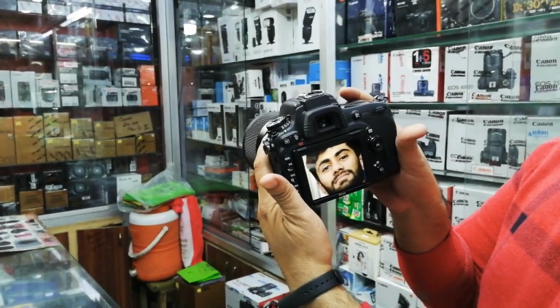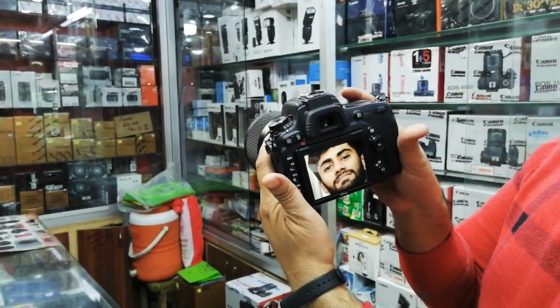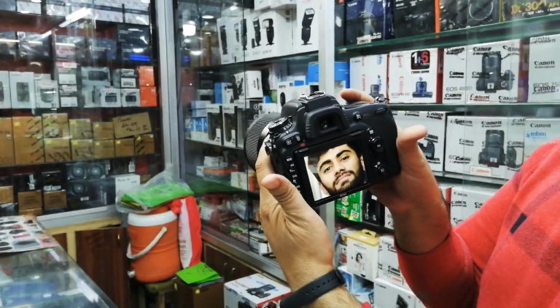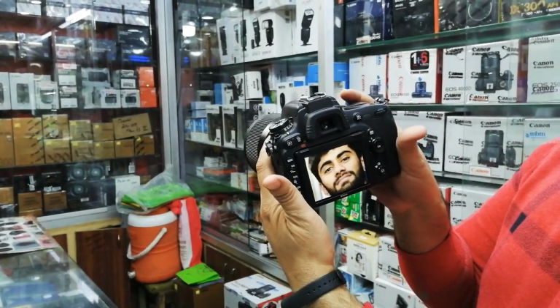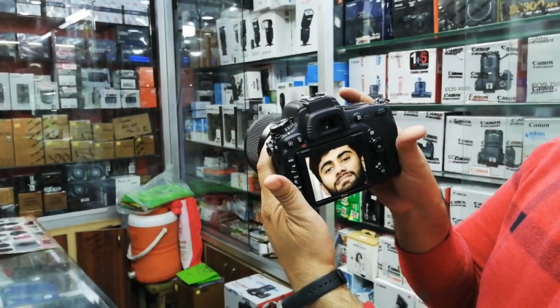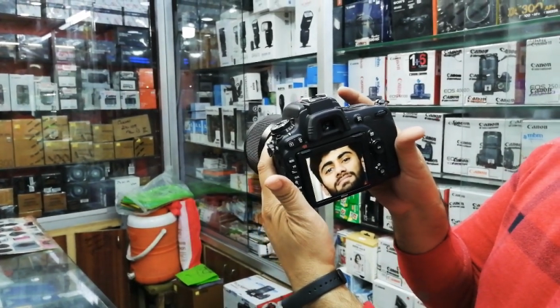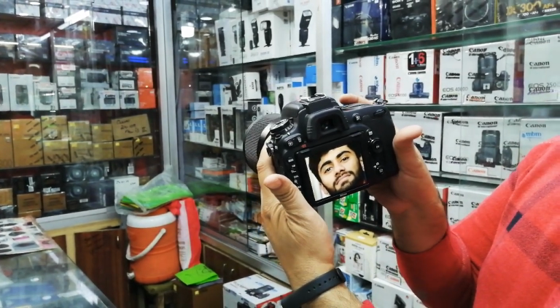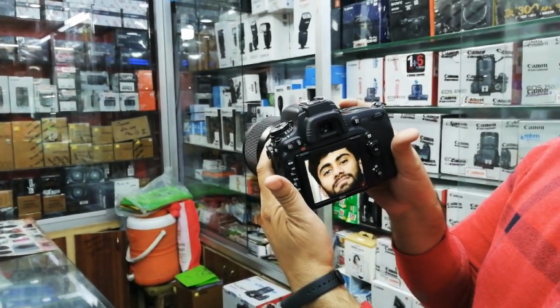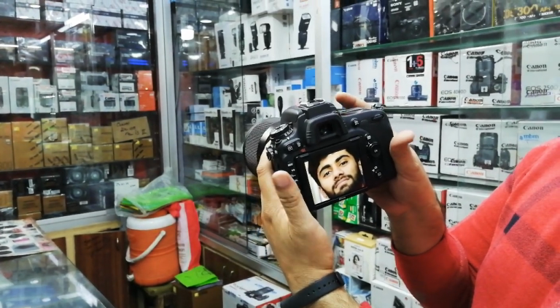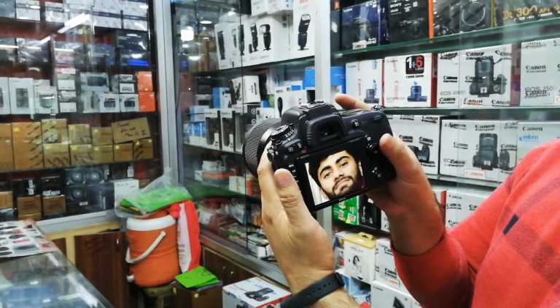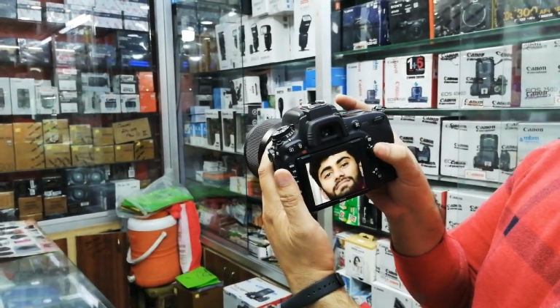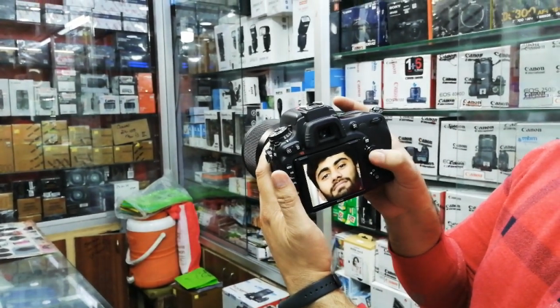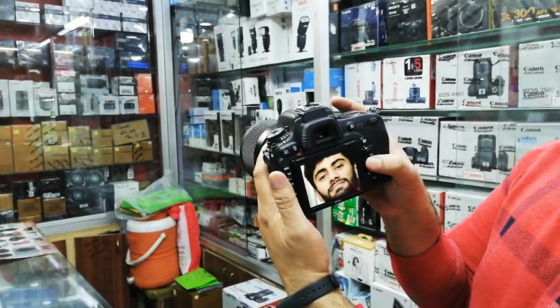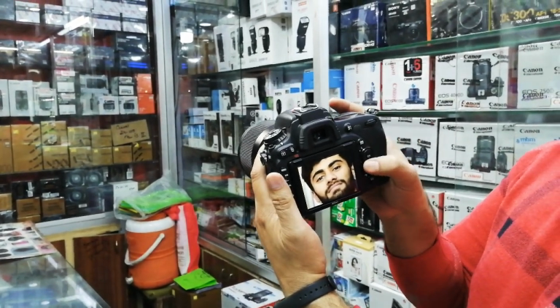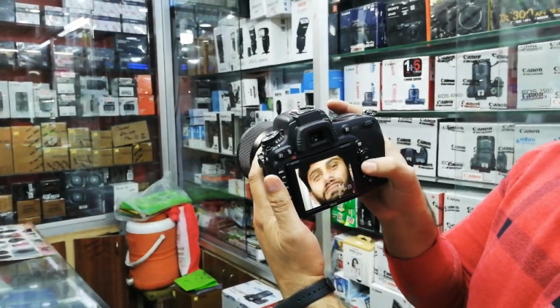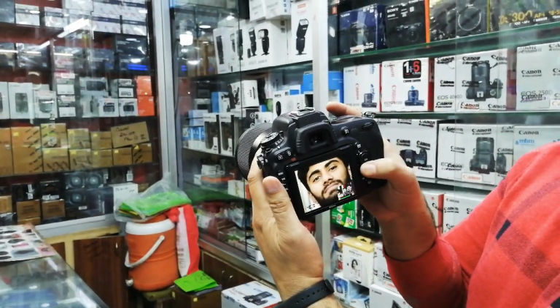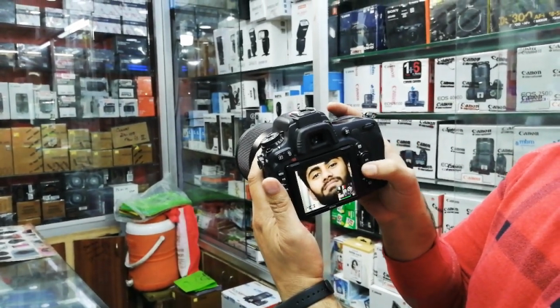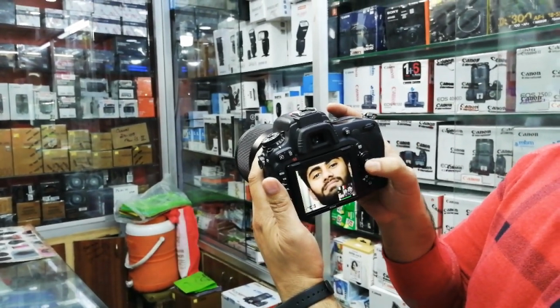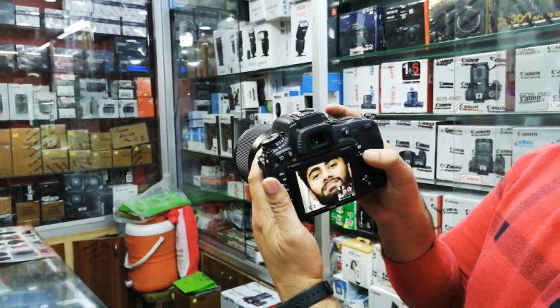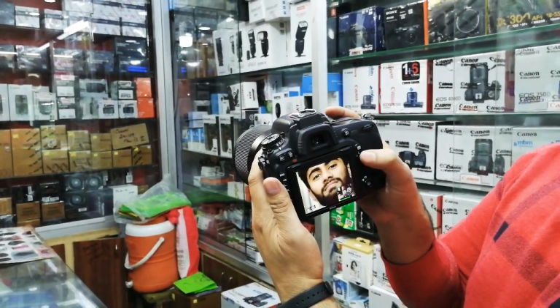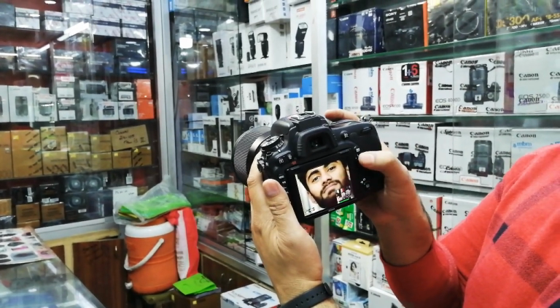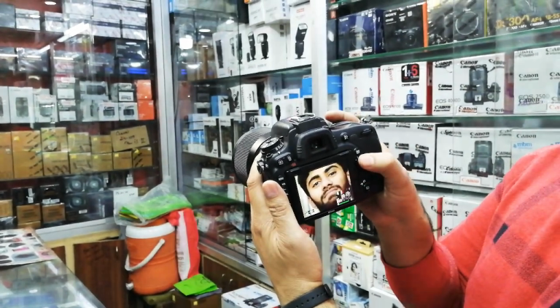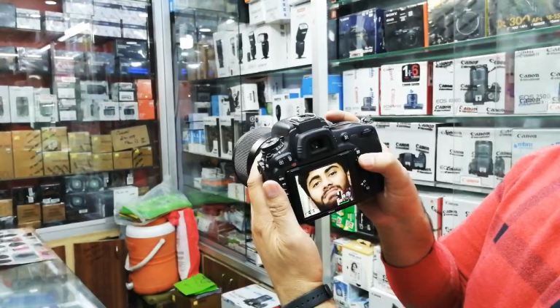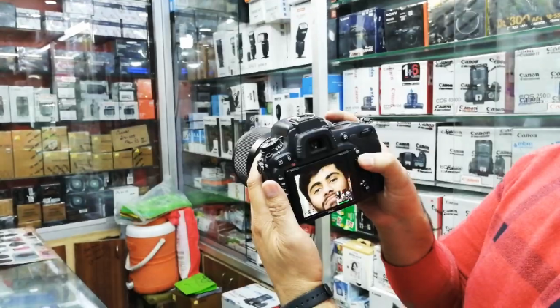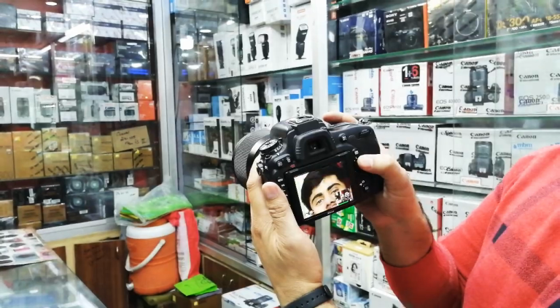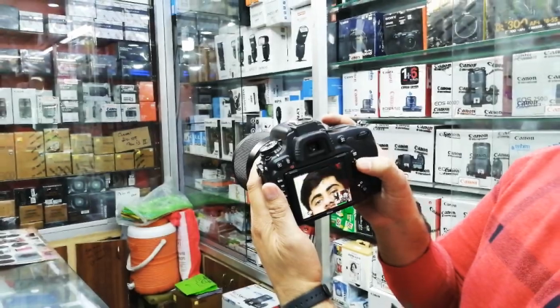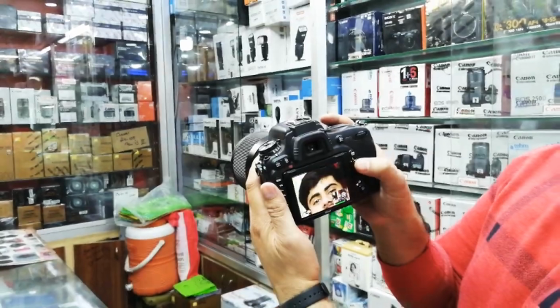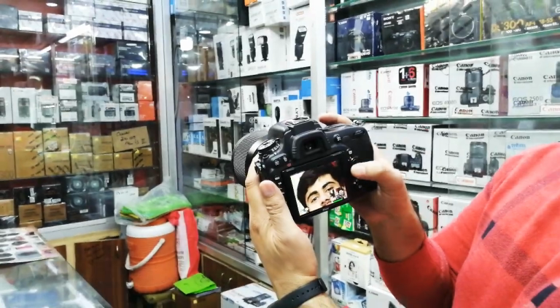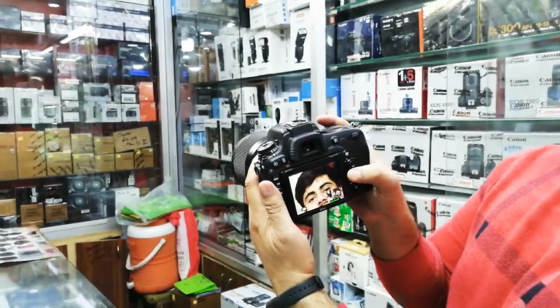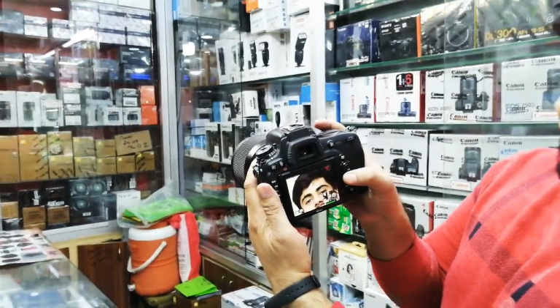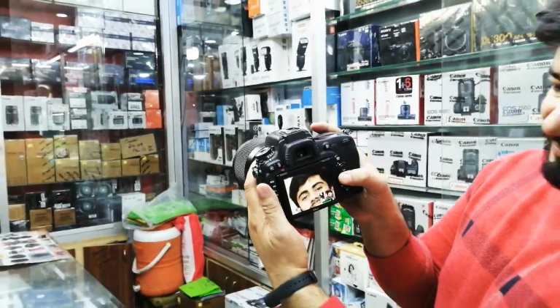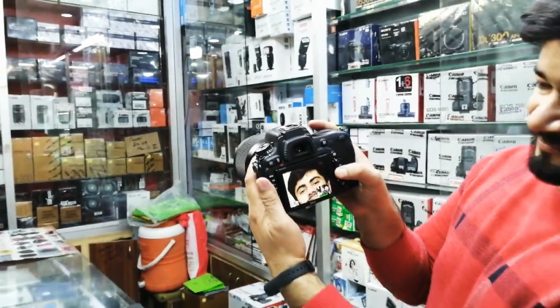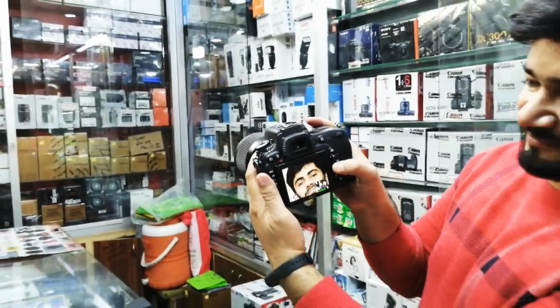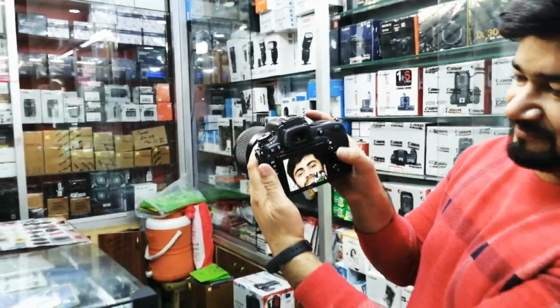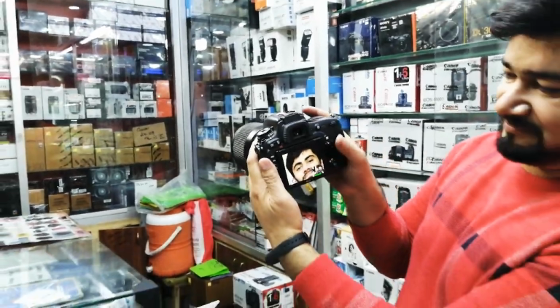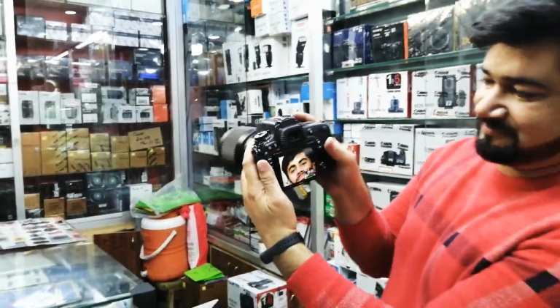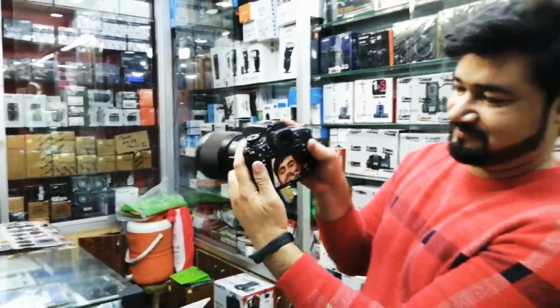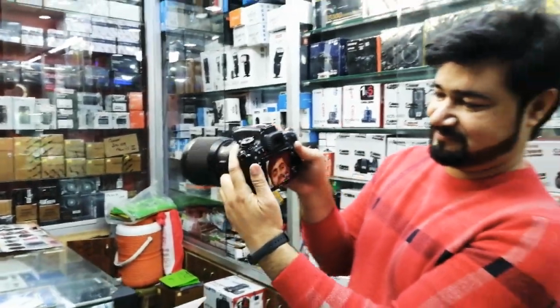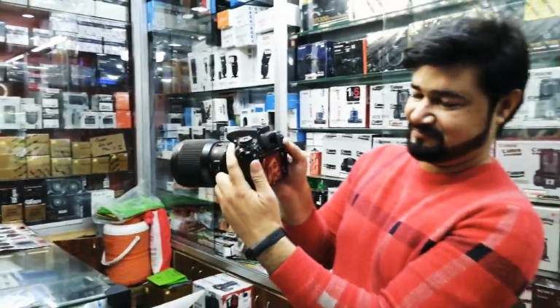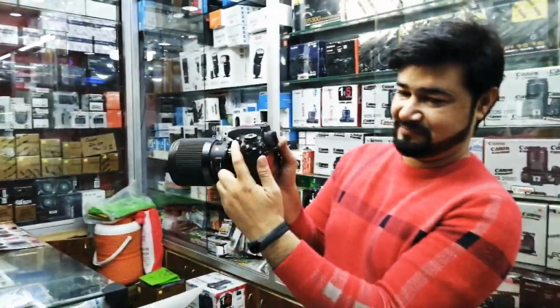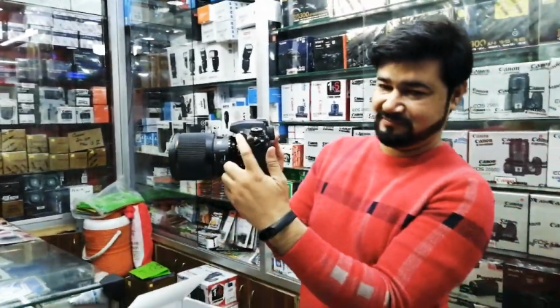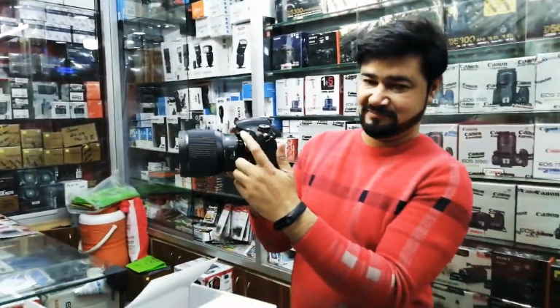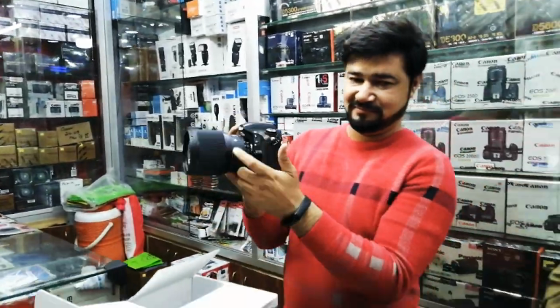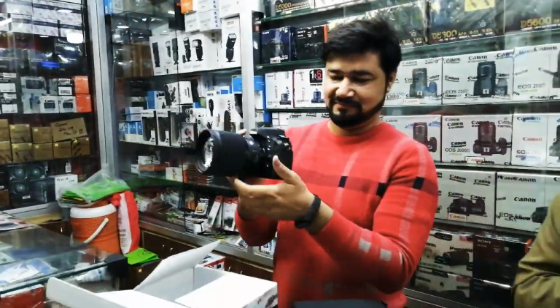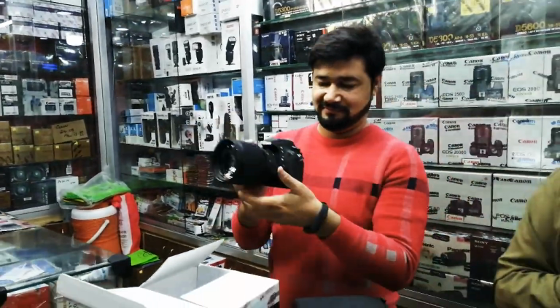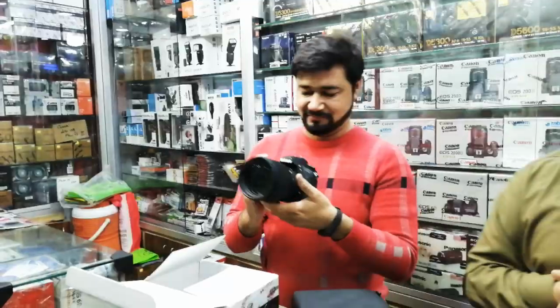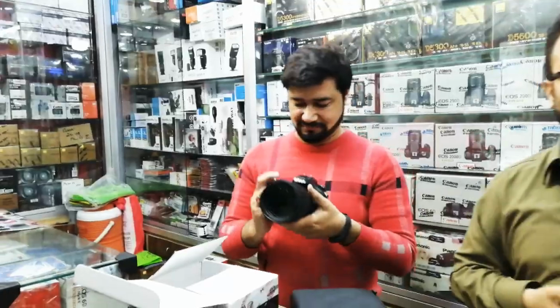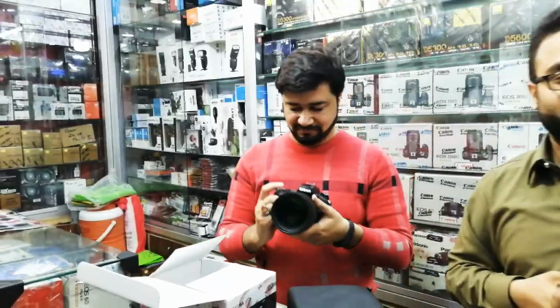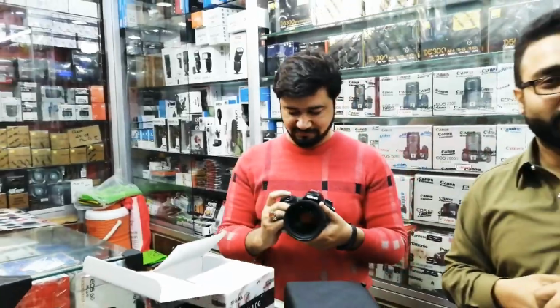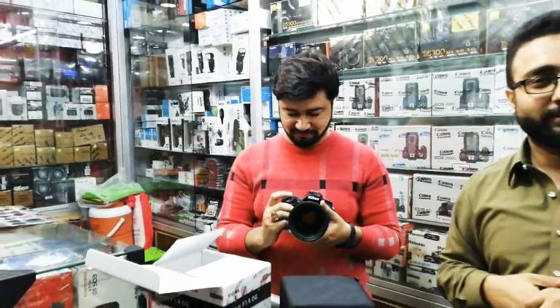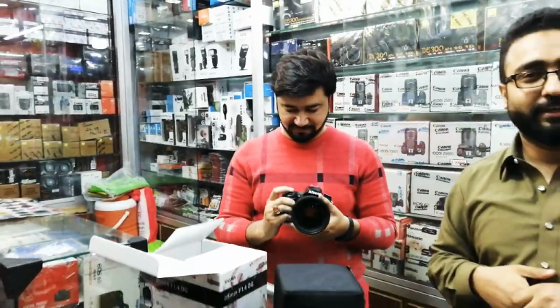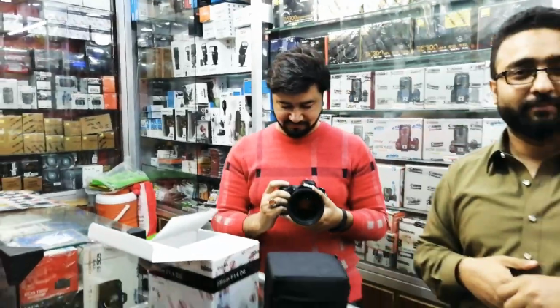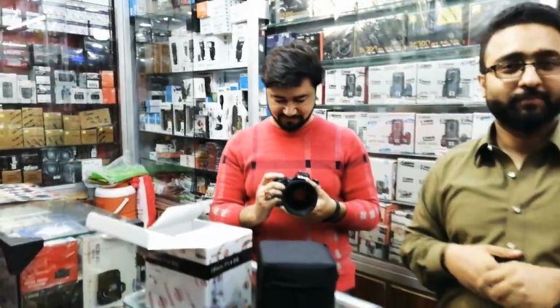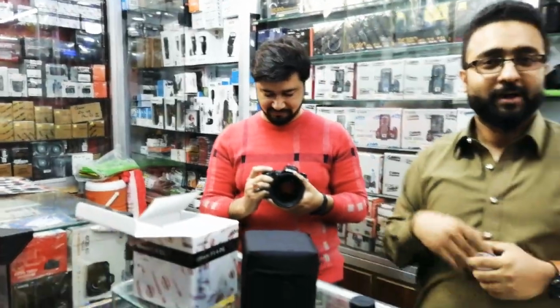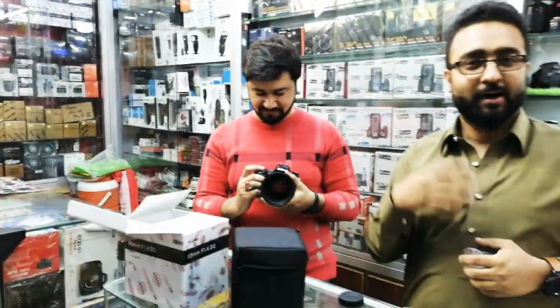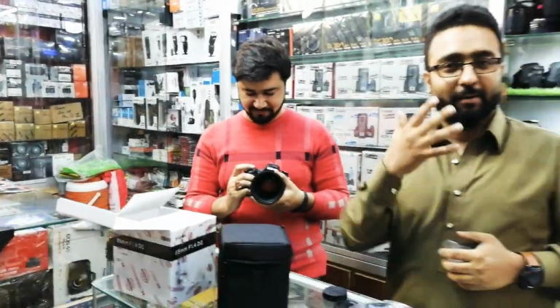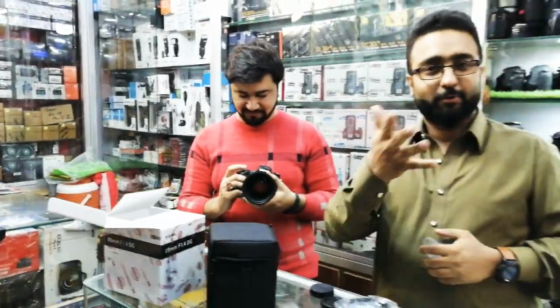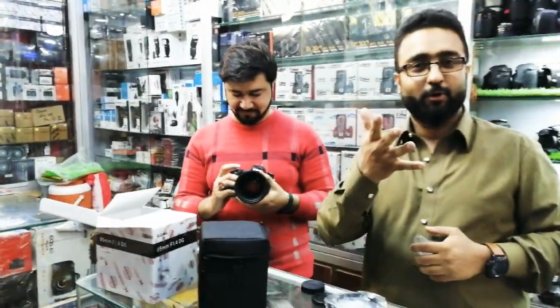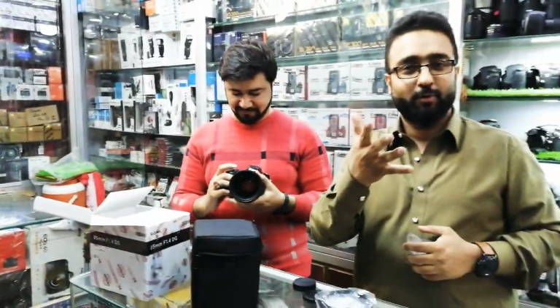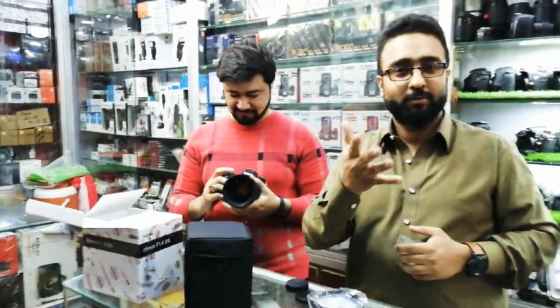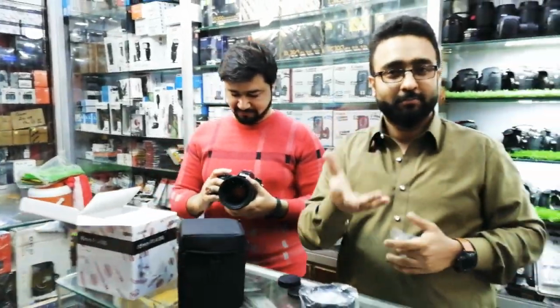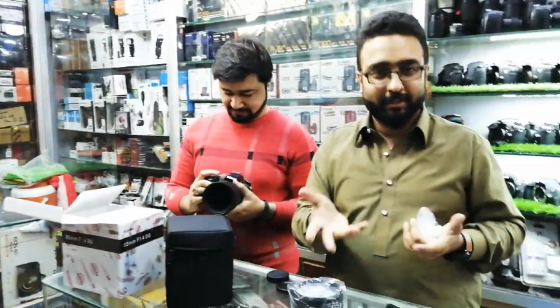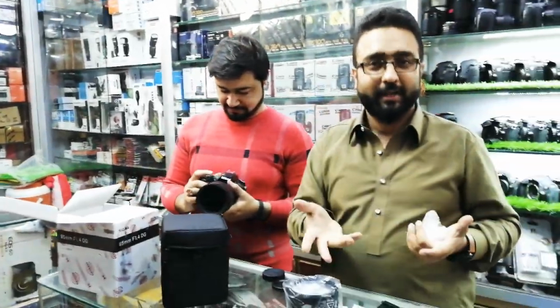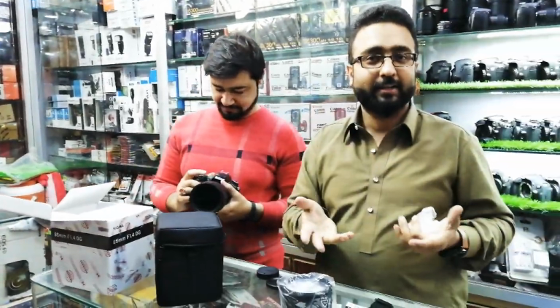This is the next step. Inshallah, we will take a lot of sample shots with this lens.